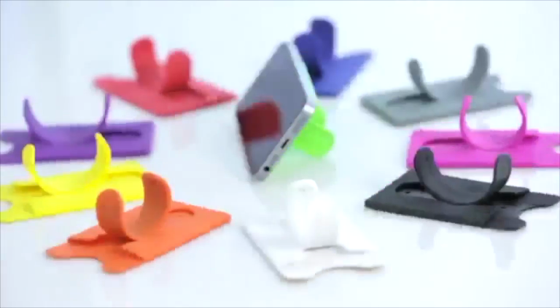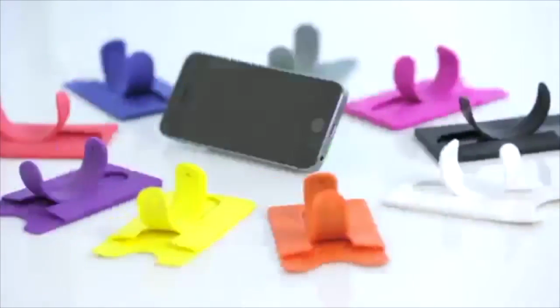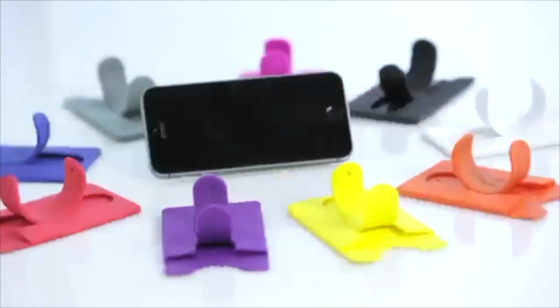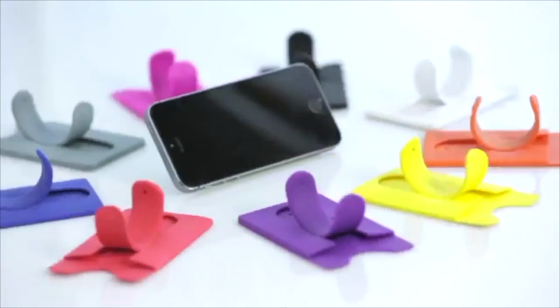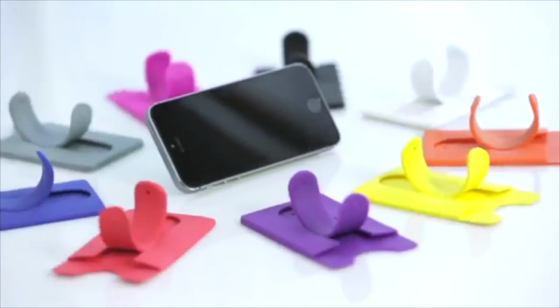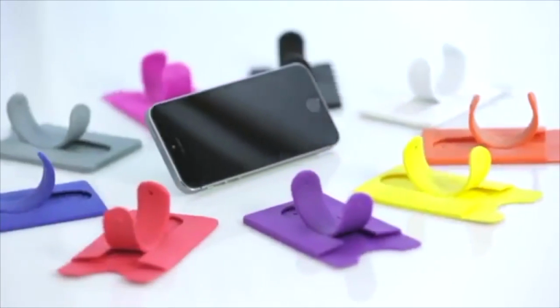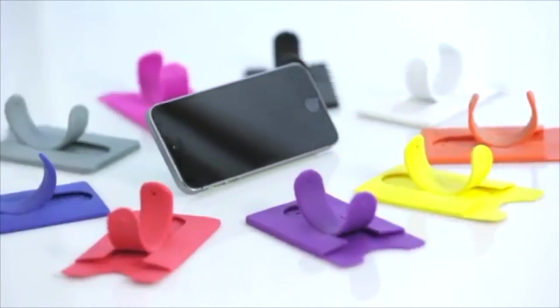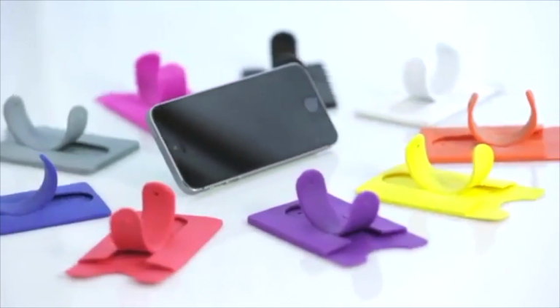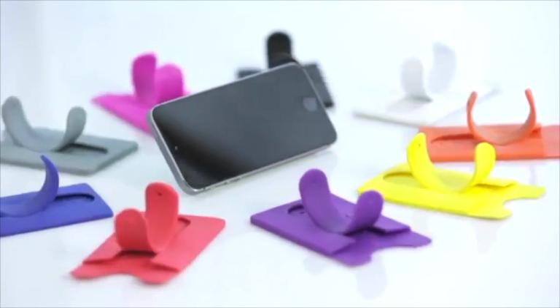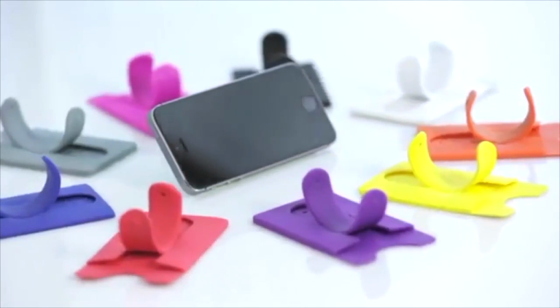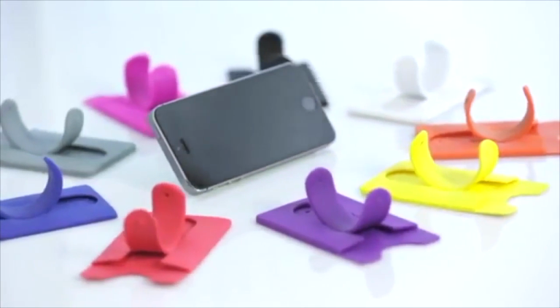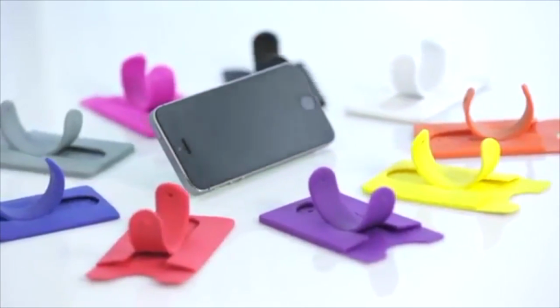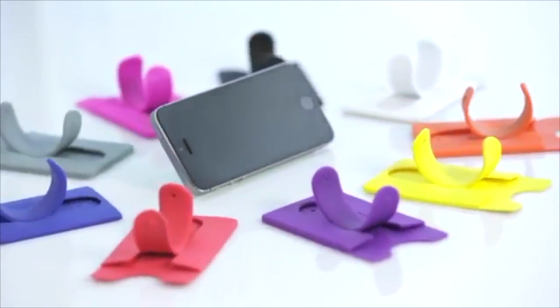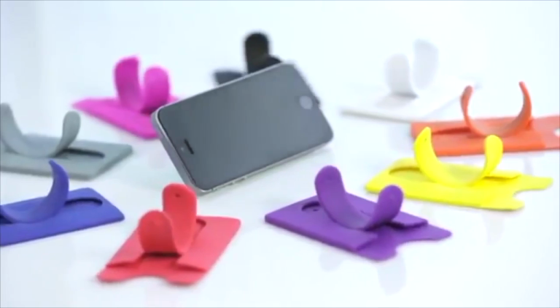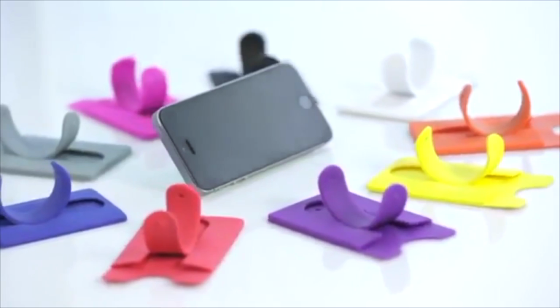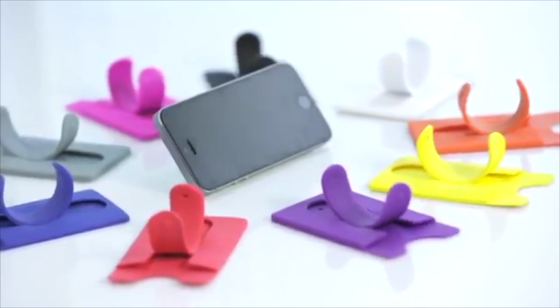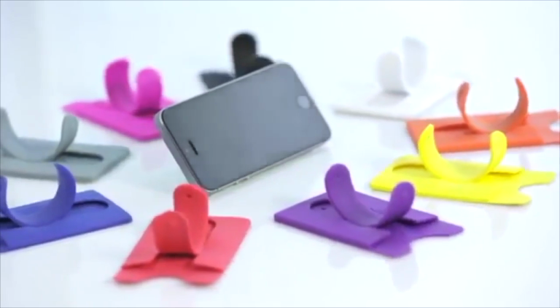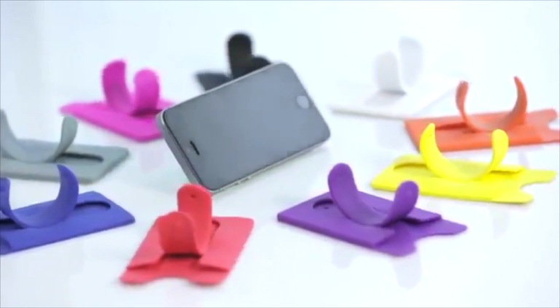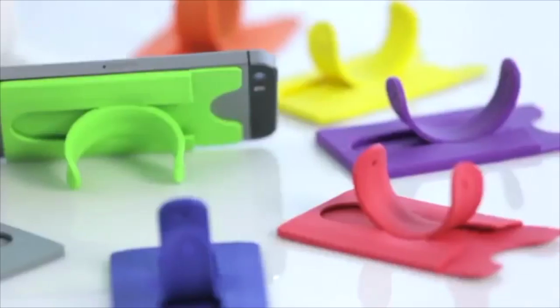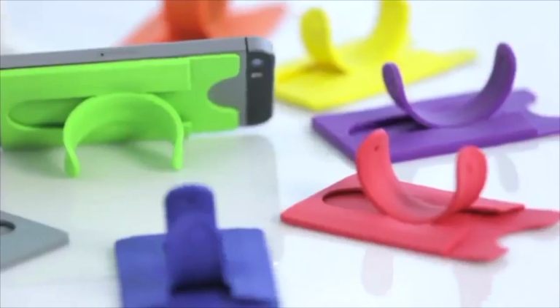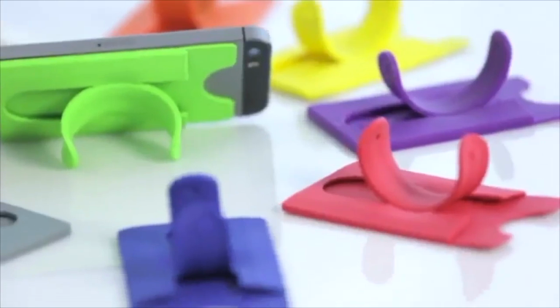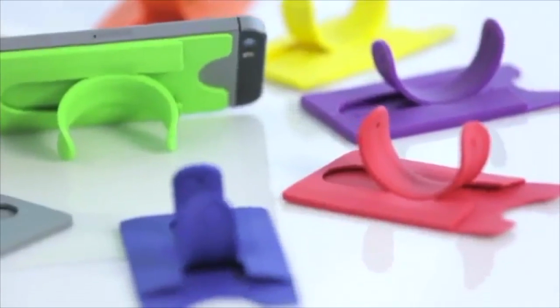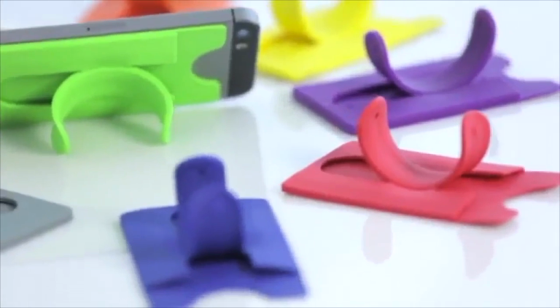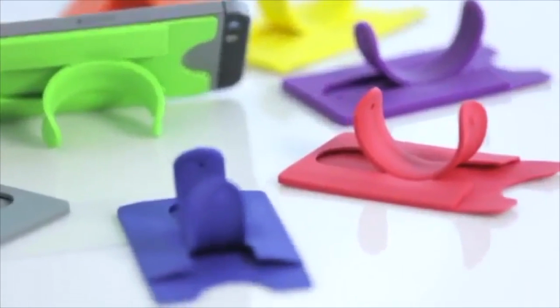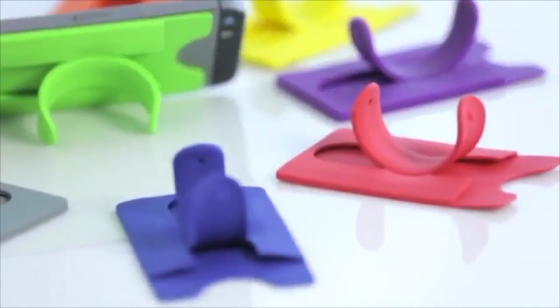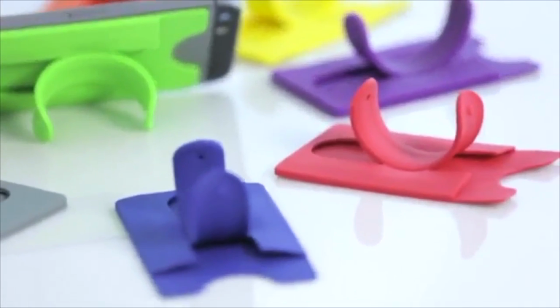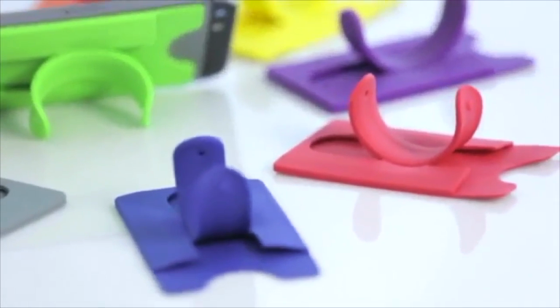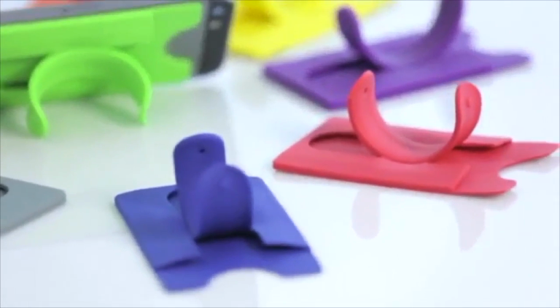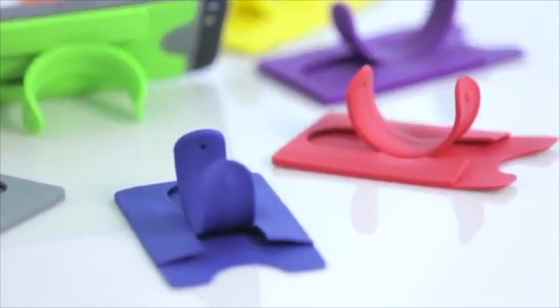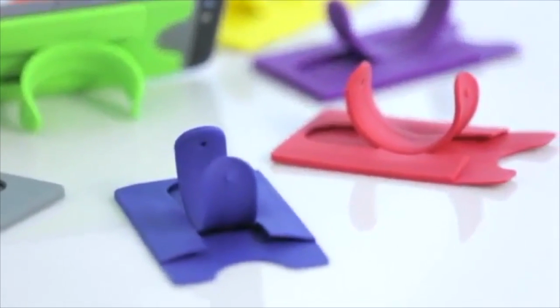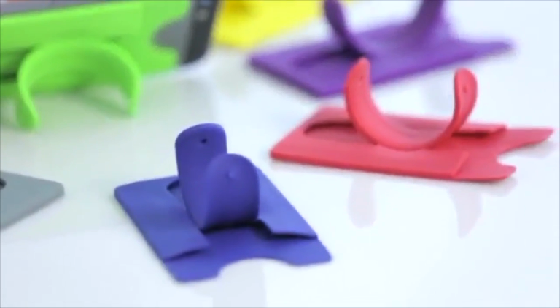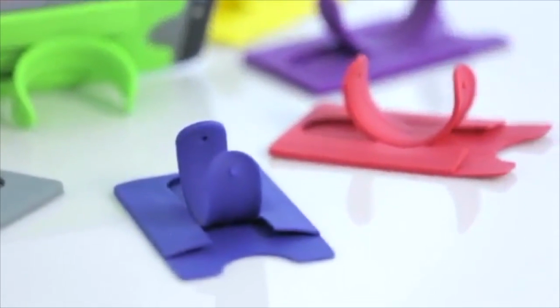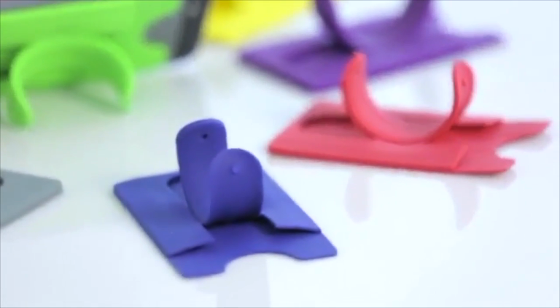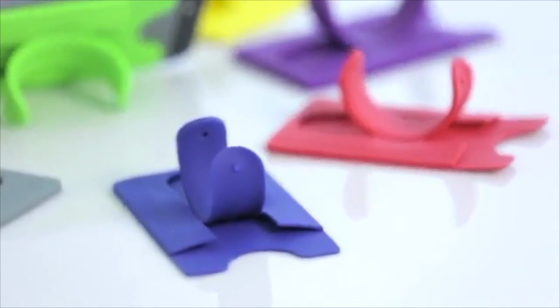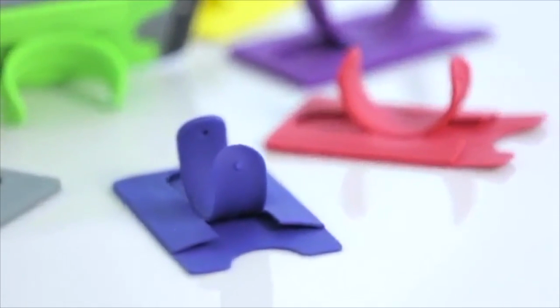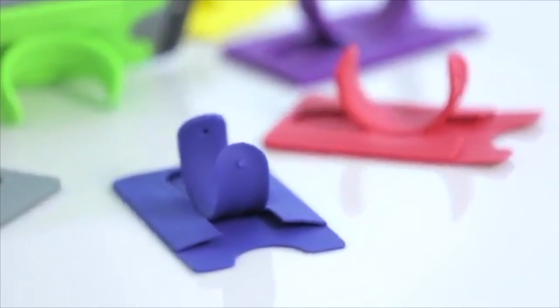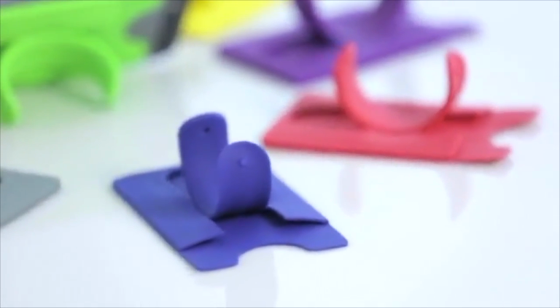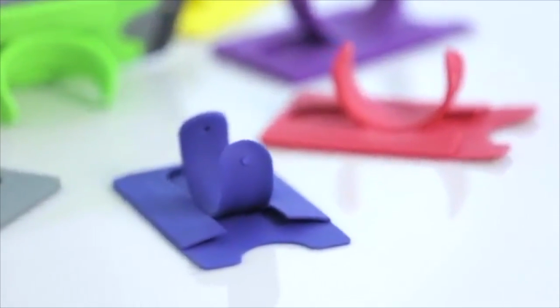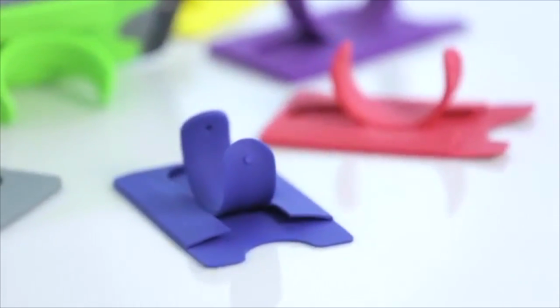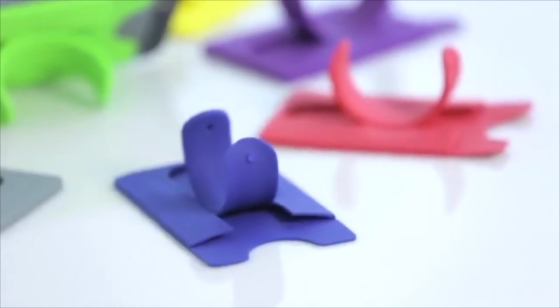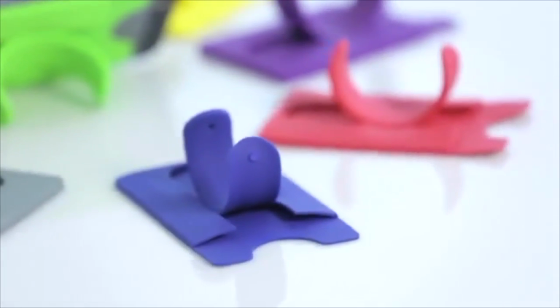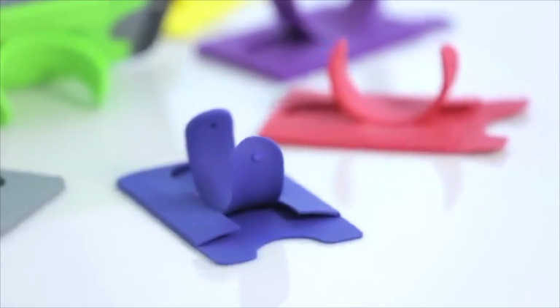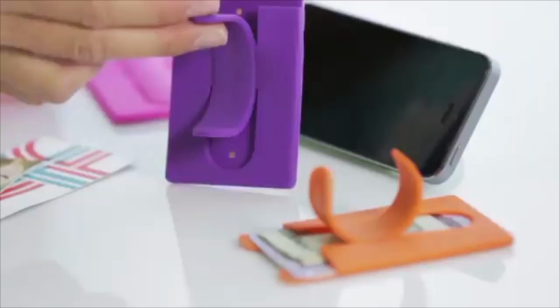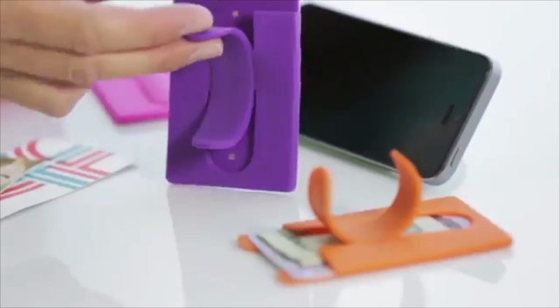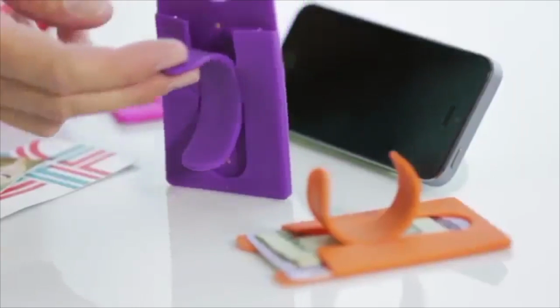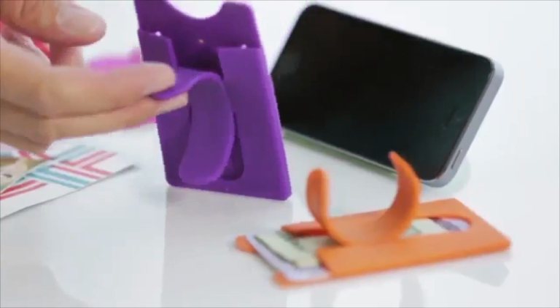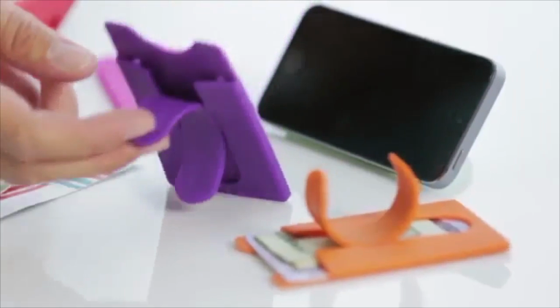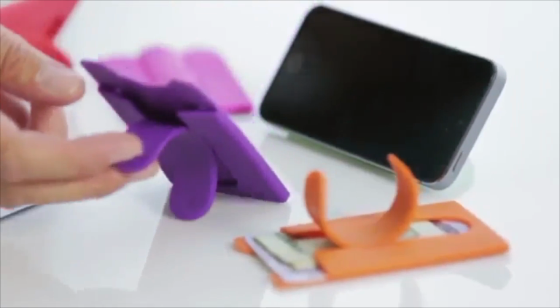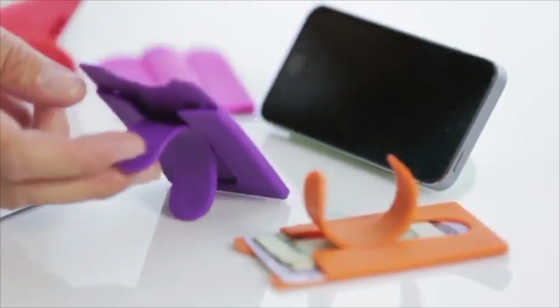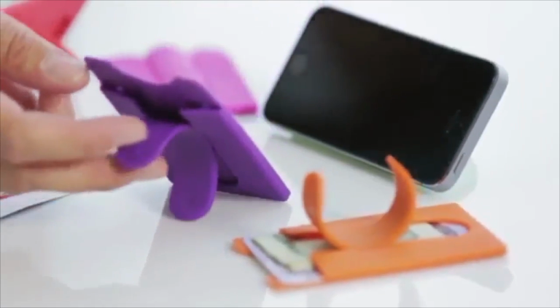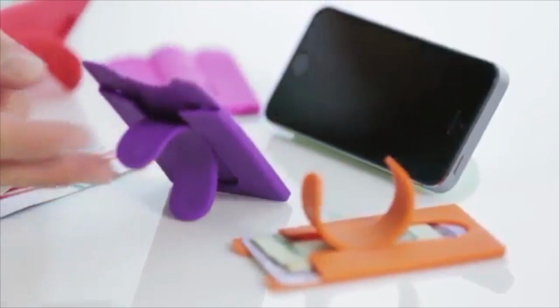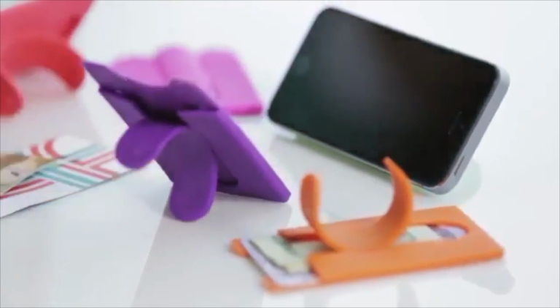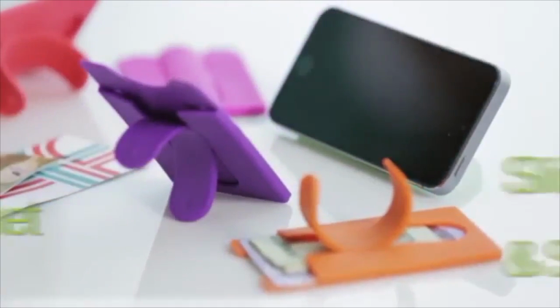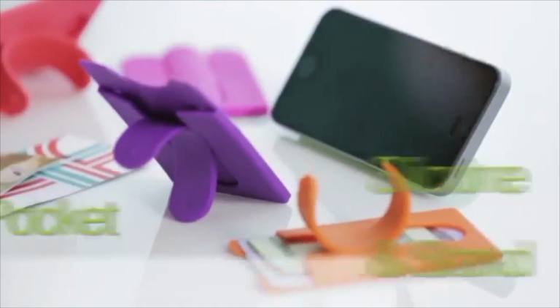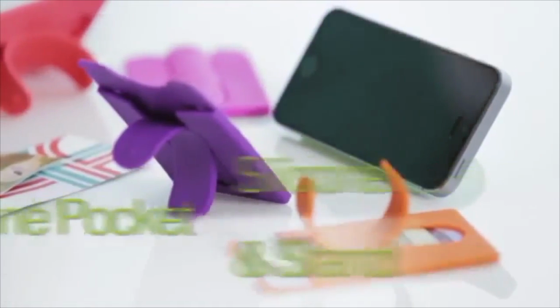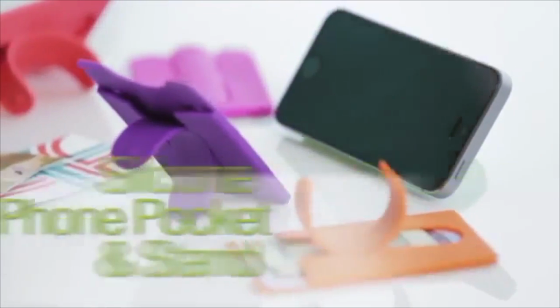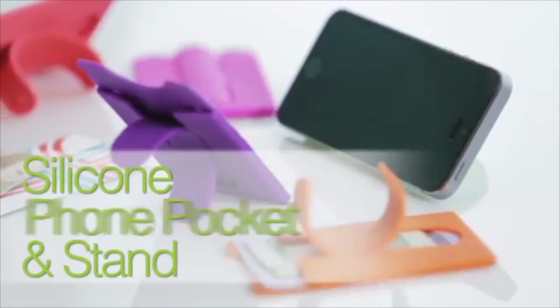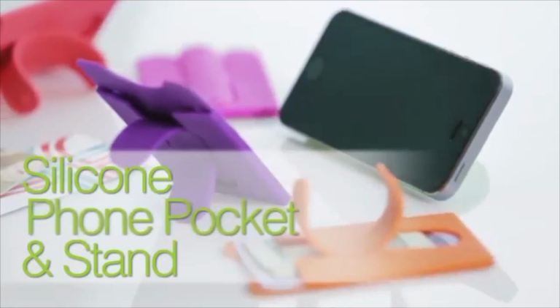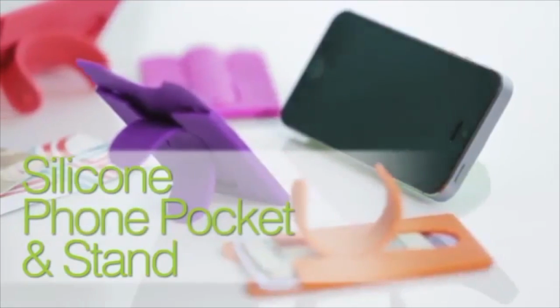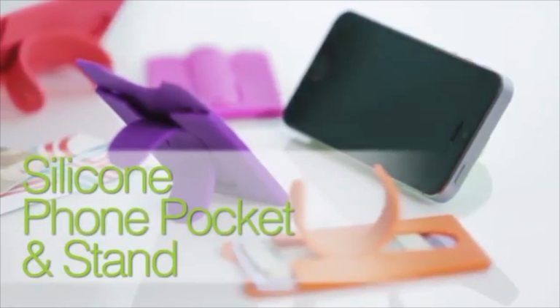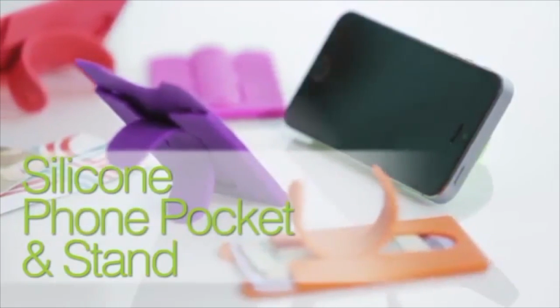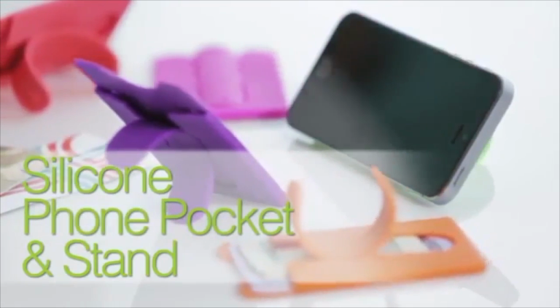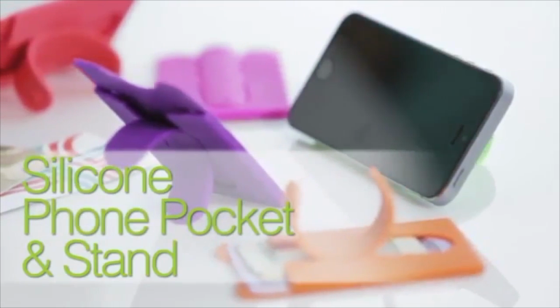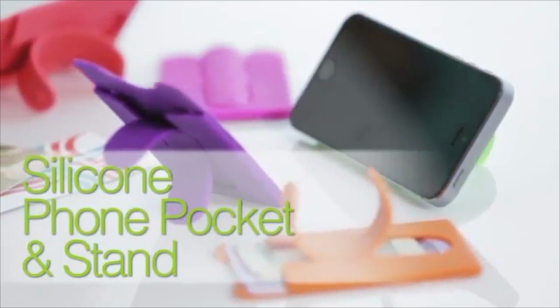This everything accessory also comes in 10 colors, so there's a perfect color to match your brand or promote your message. So get it all with the silicone phone pocket and stand.